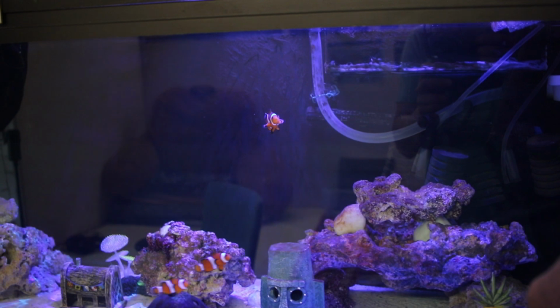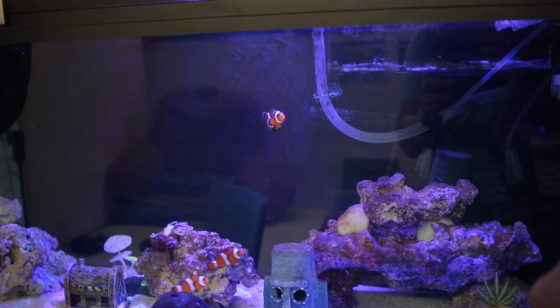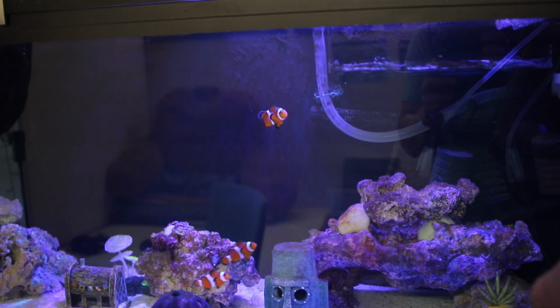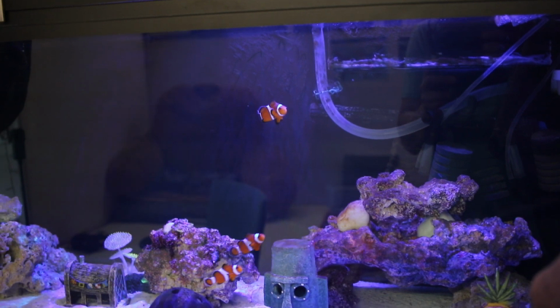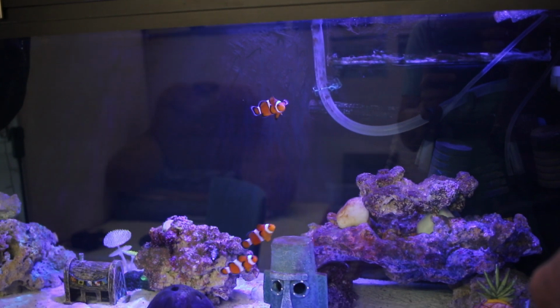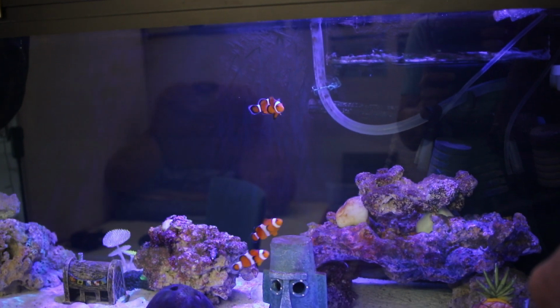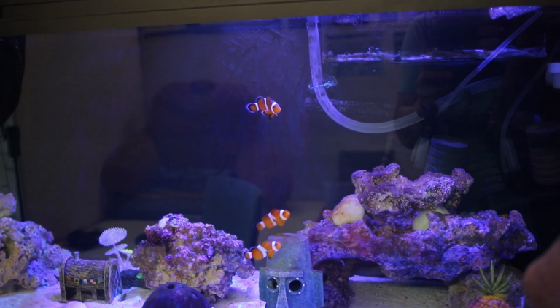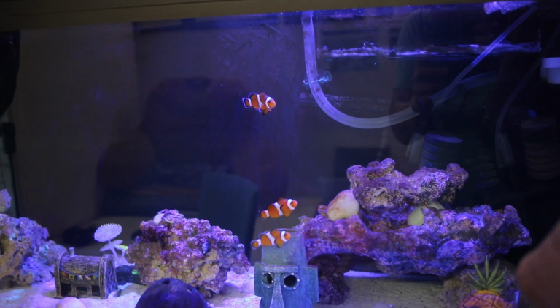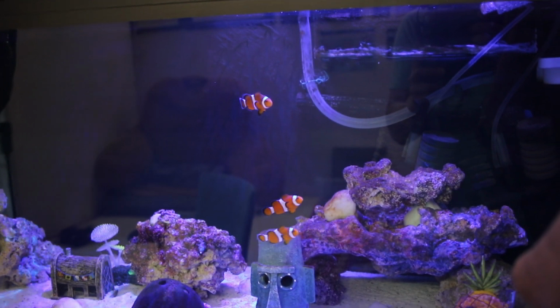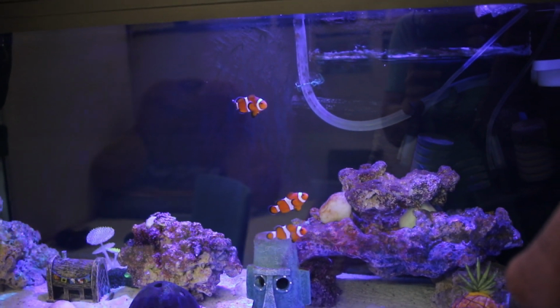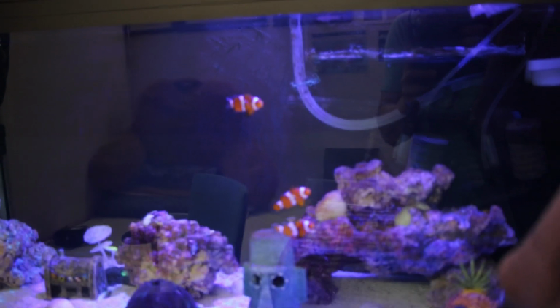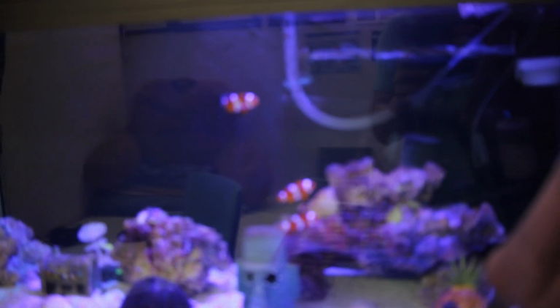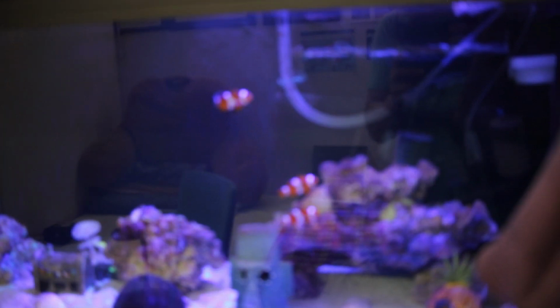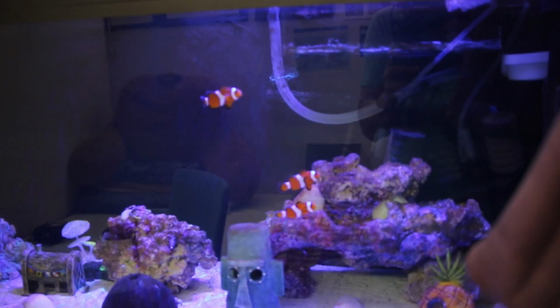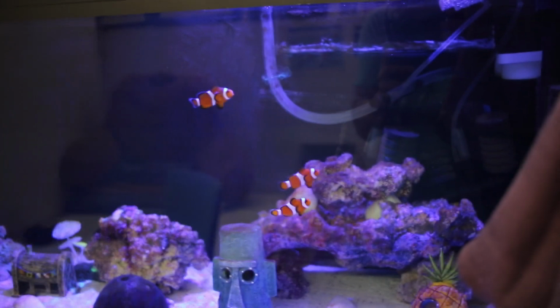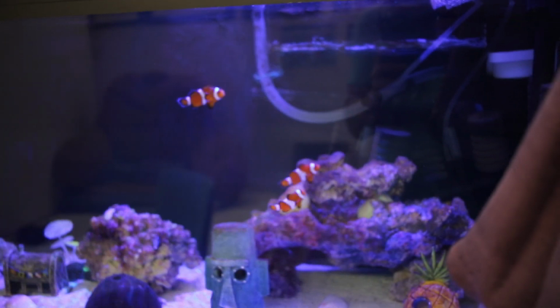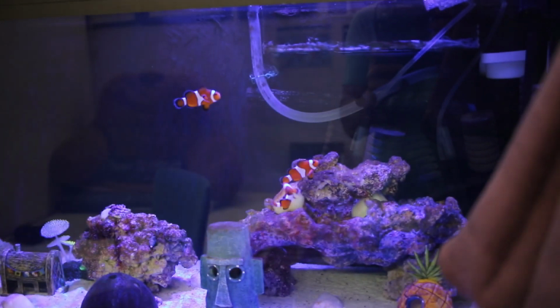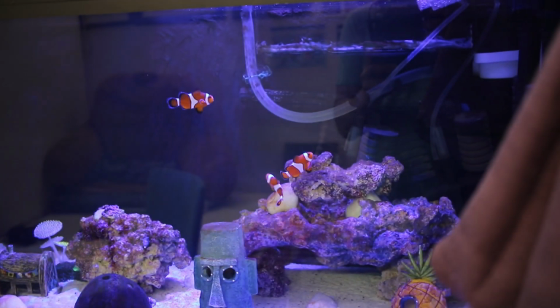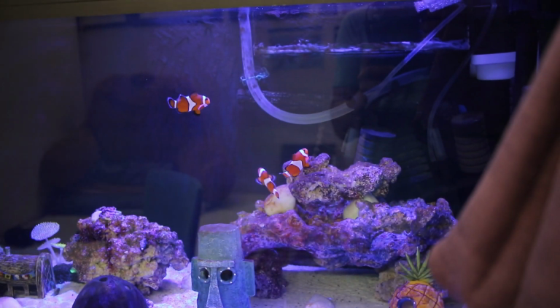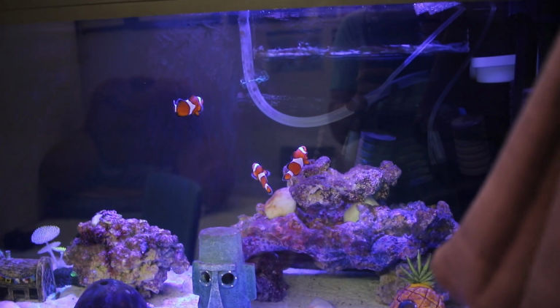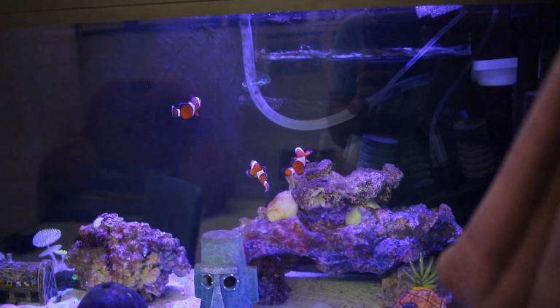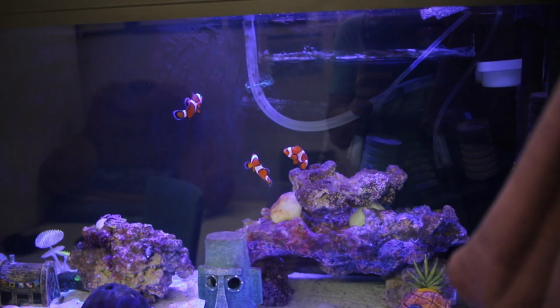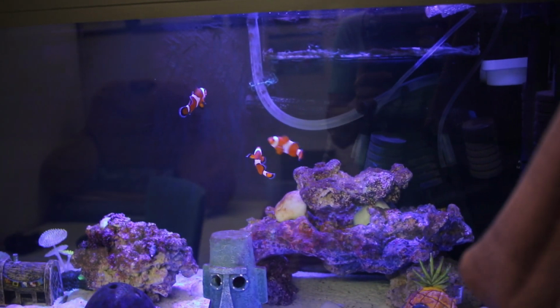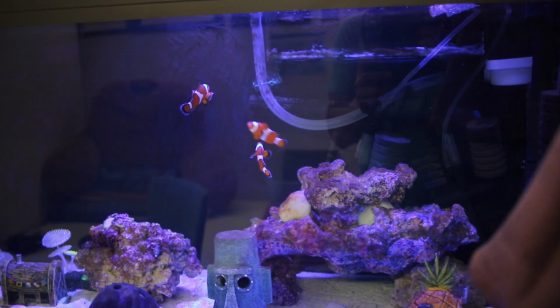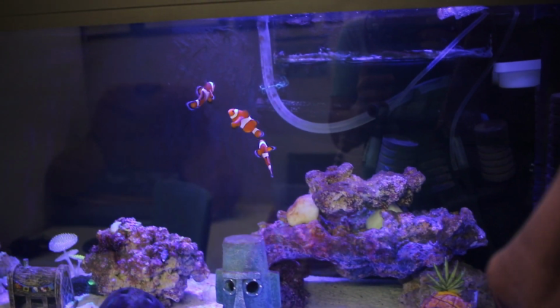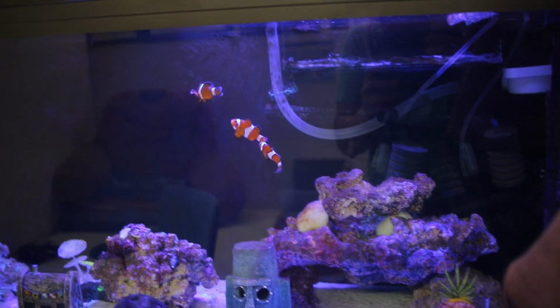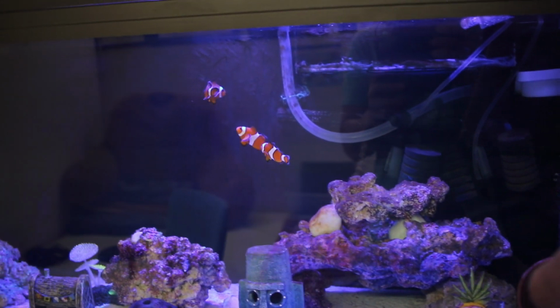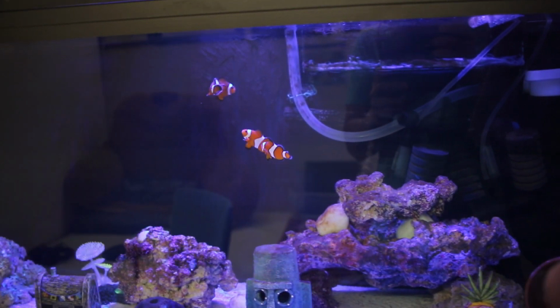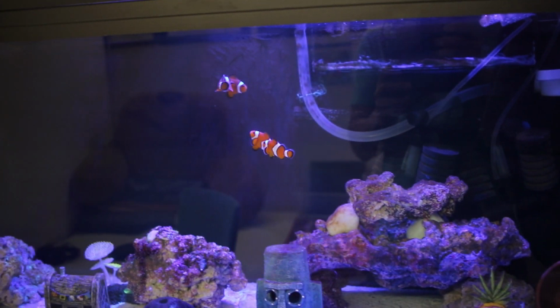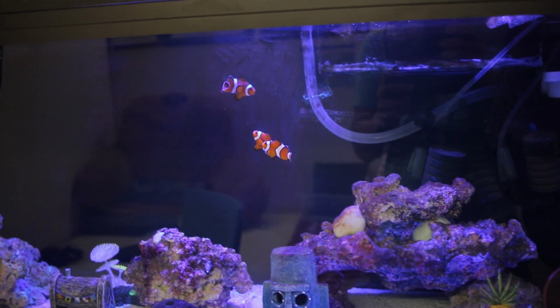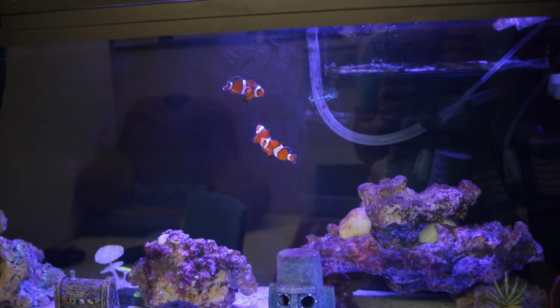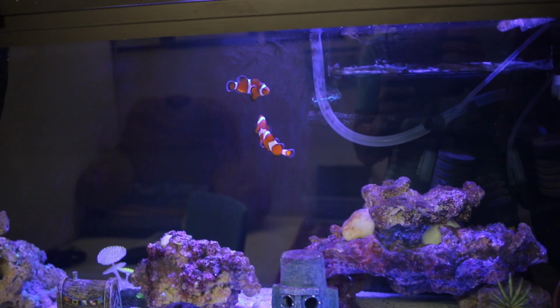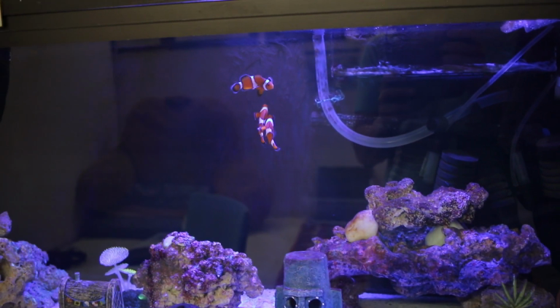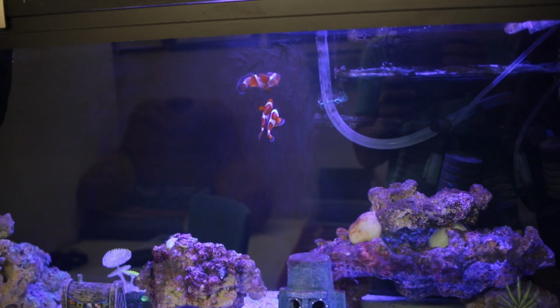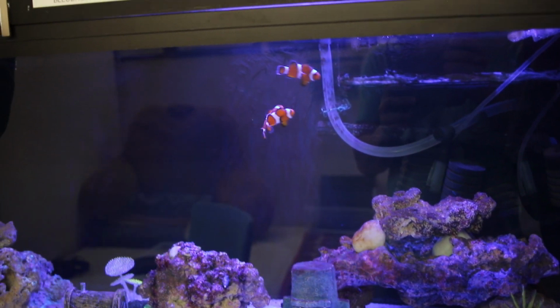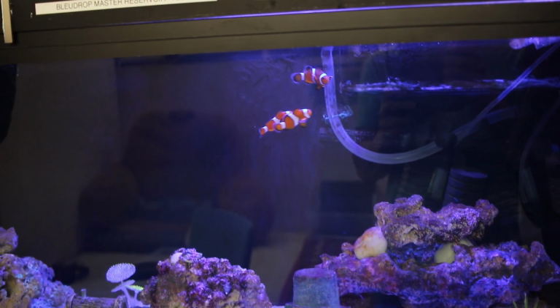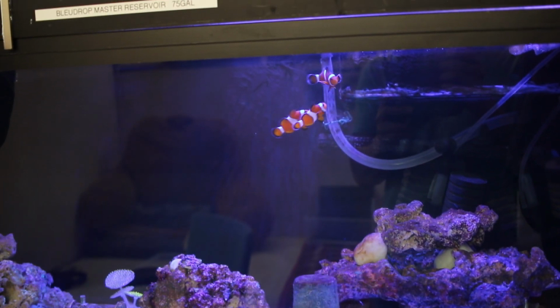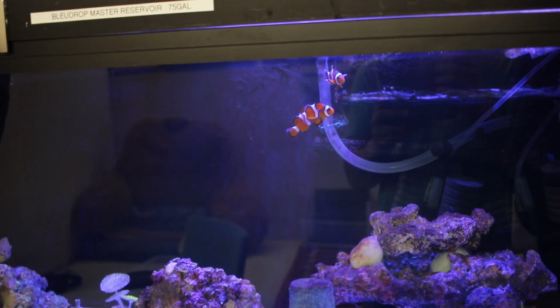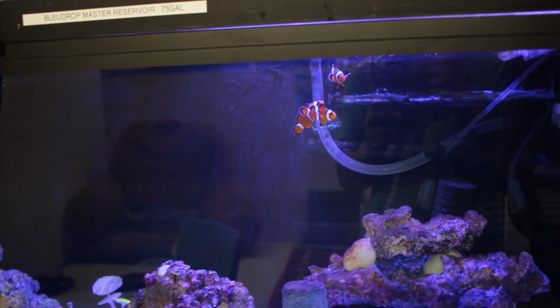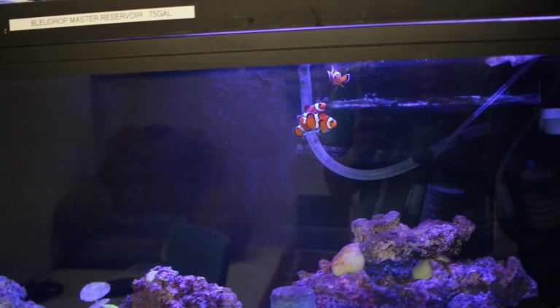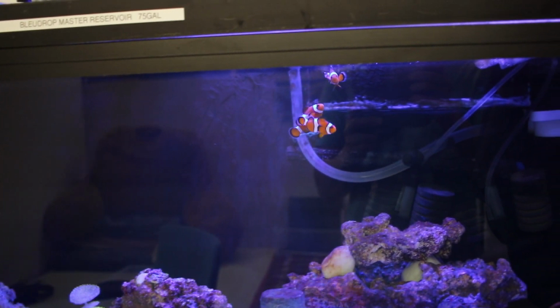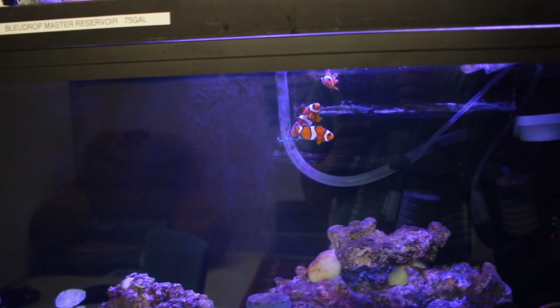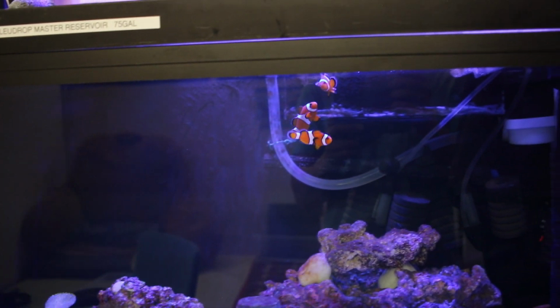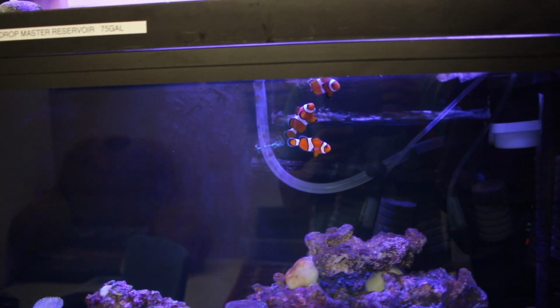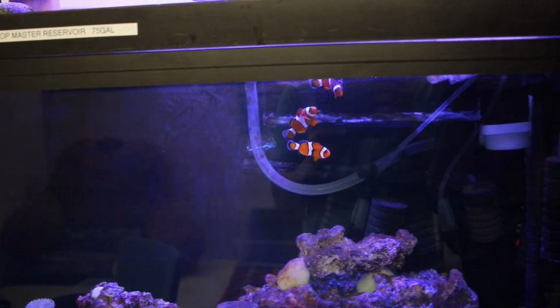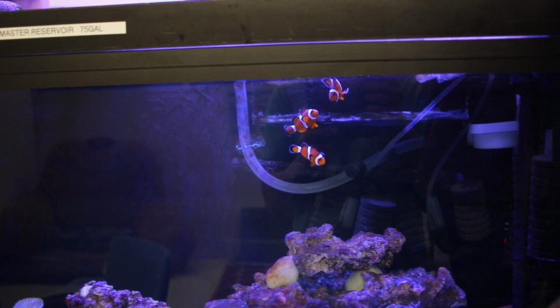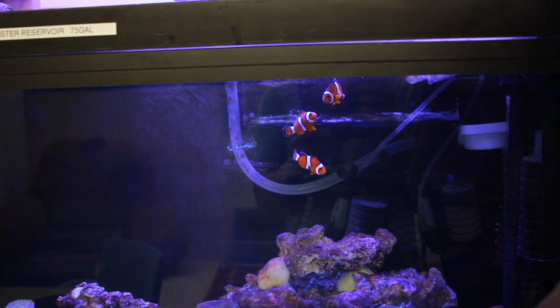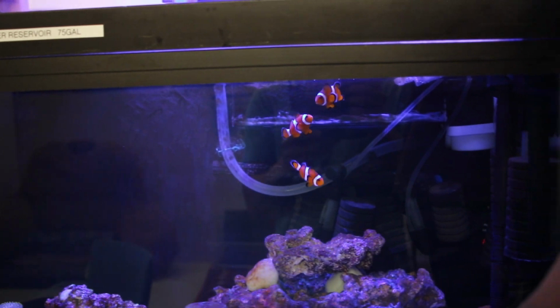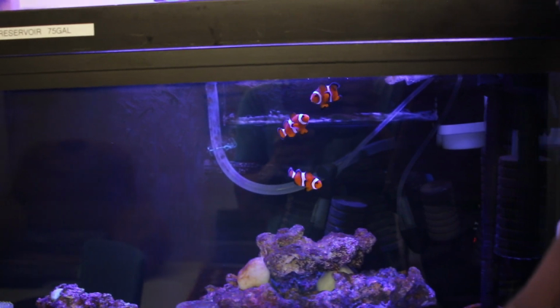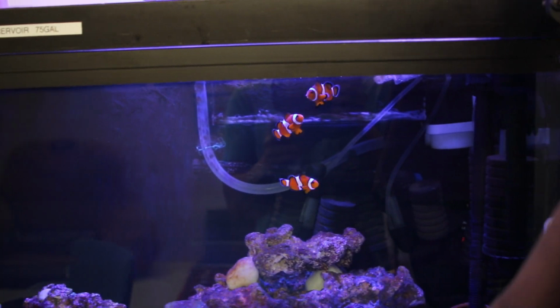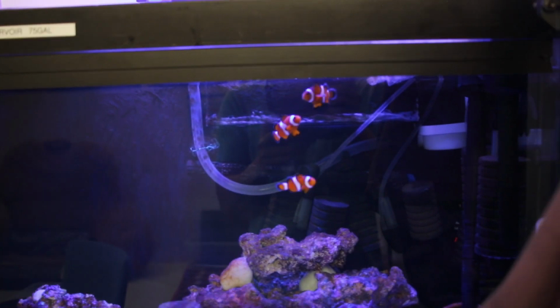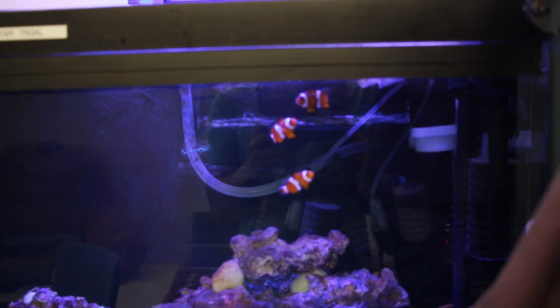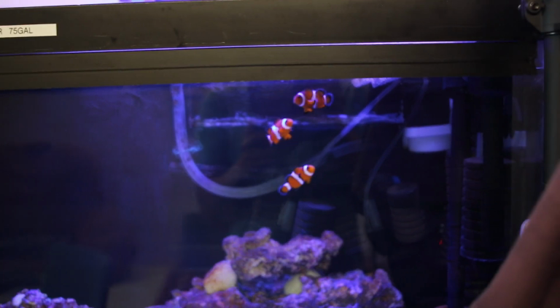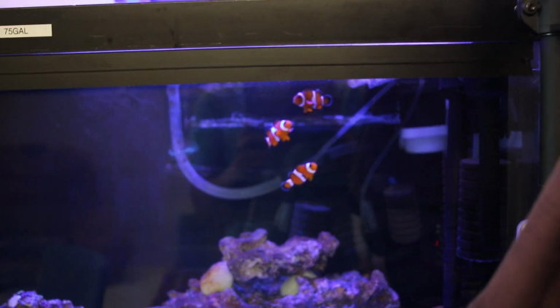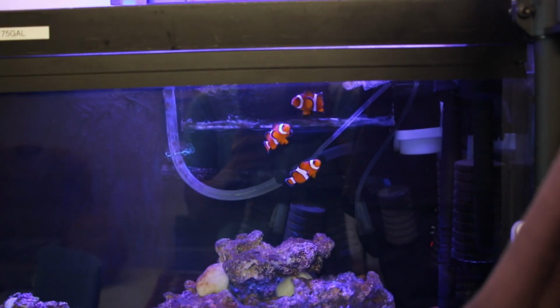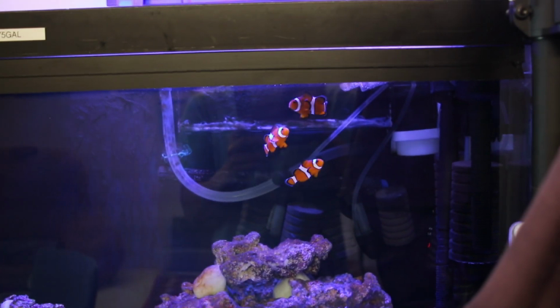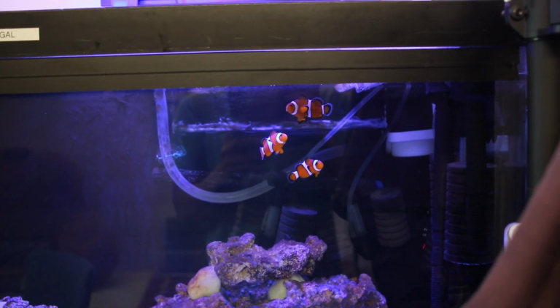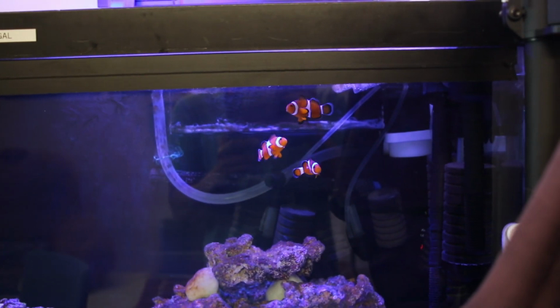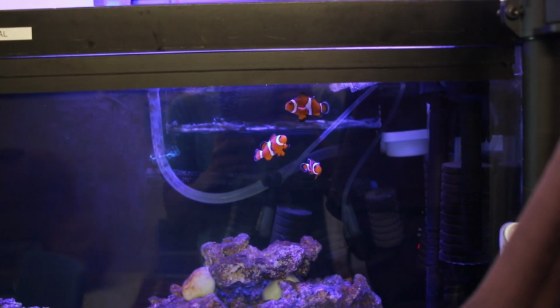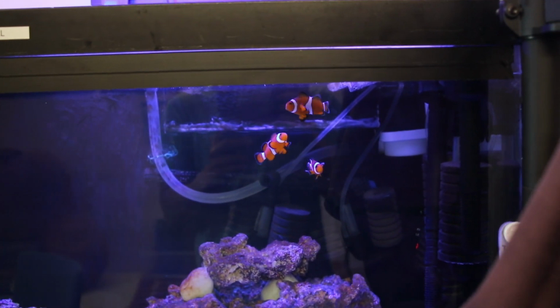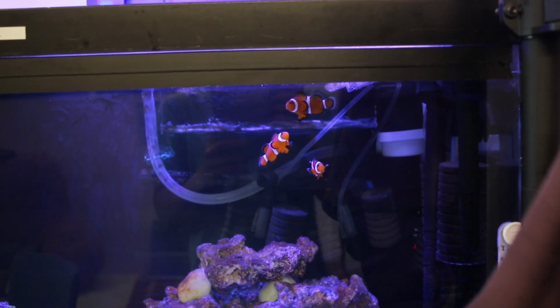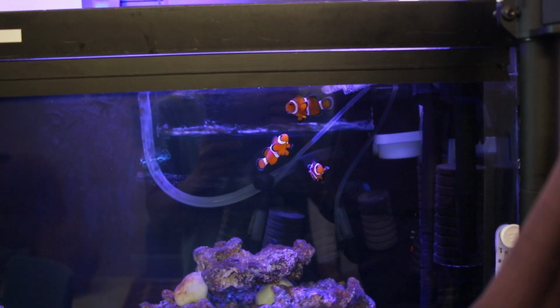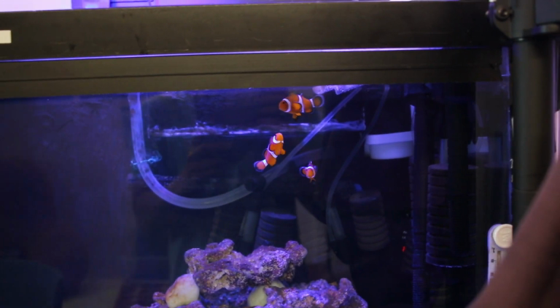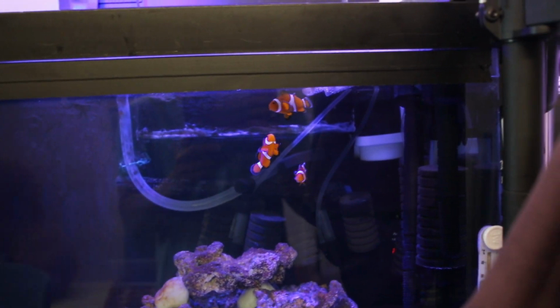Hello guys, welcome back to another video. Today I'm going to talk about typical clownfish behavior when there's two females in the same tank.